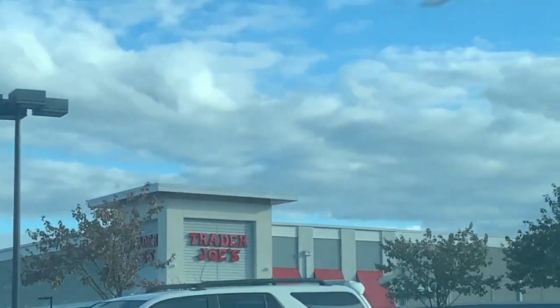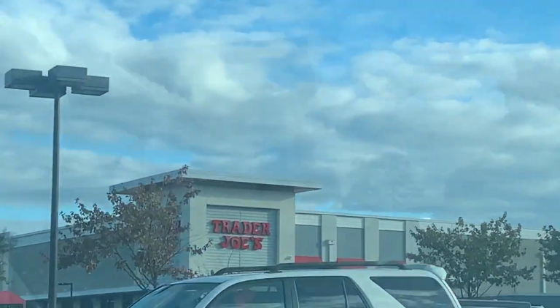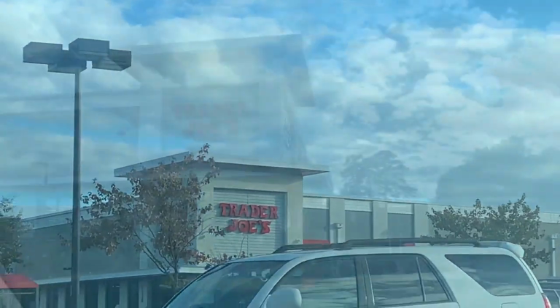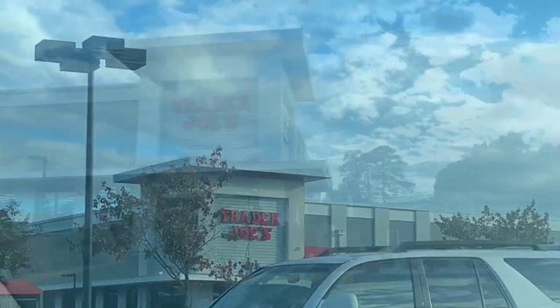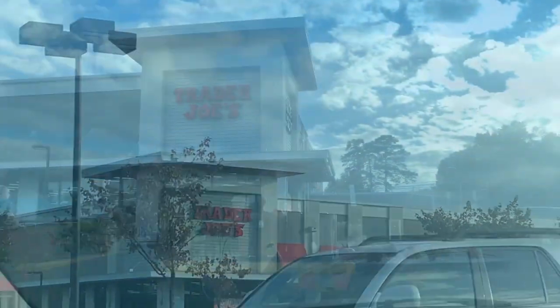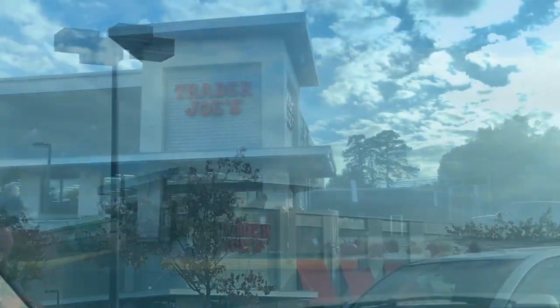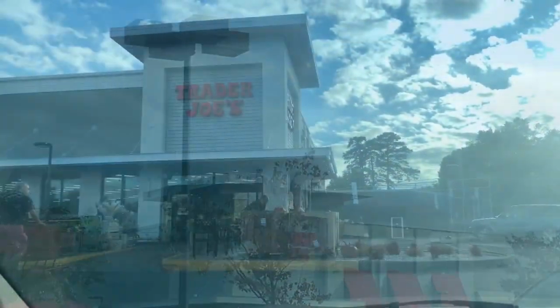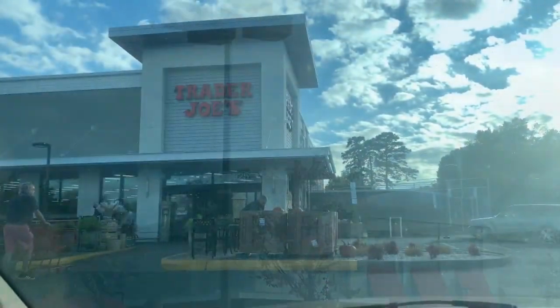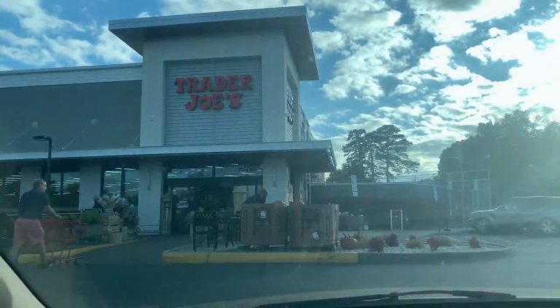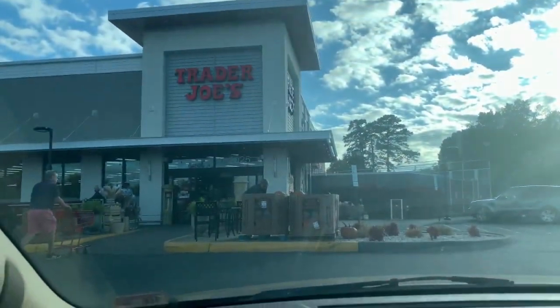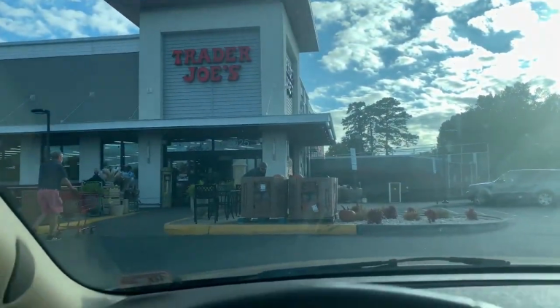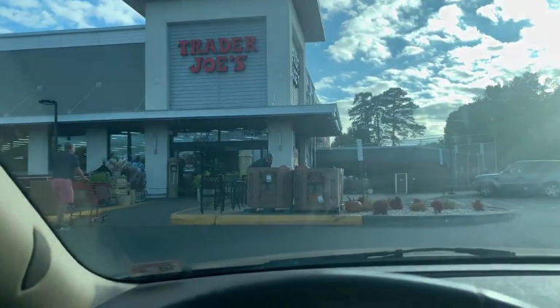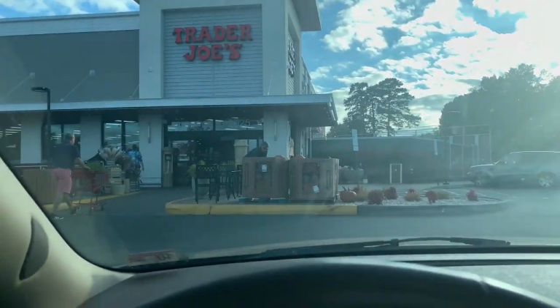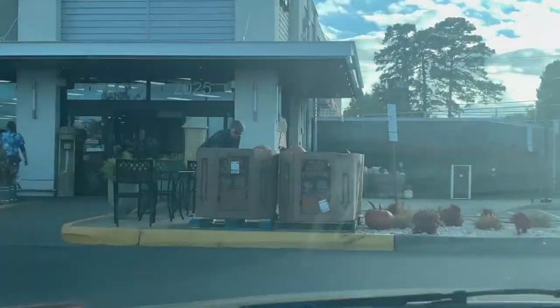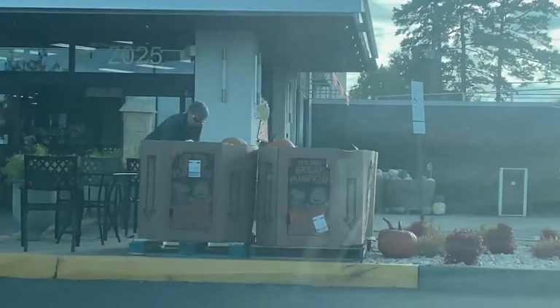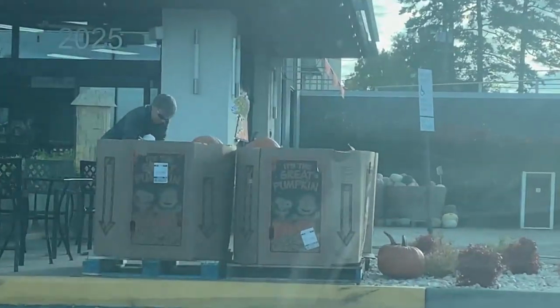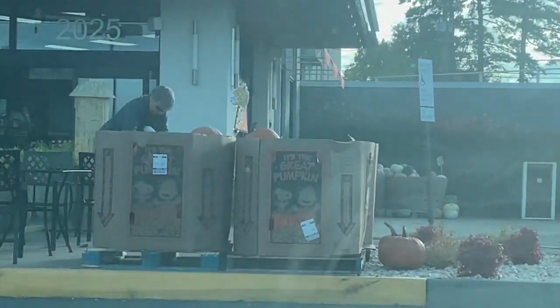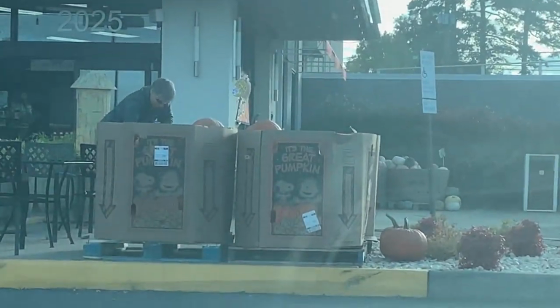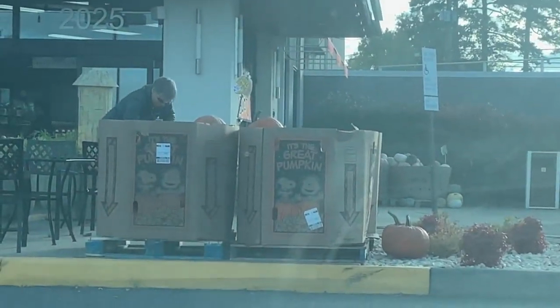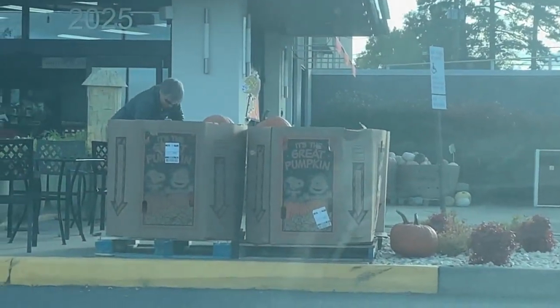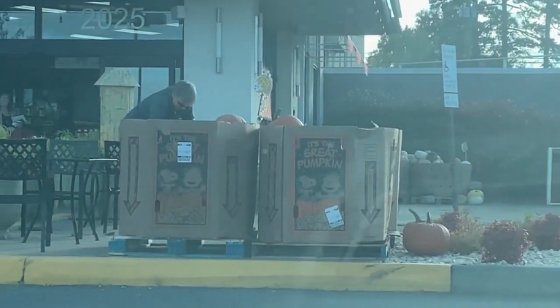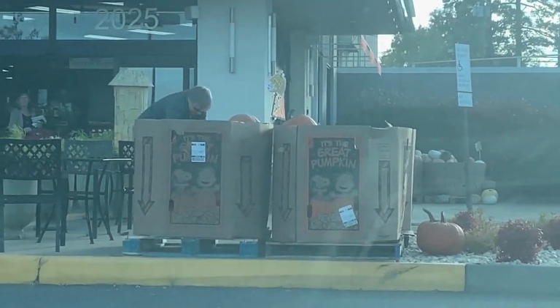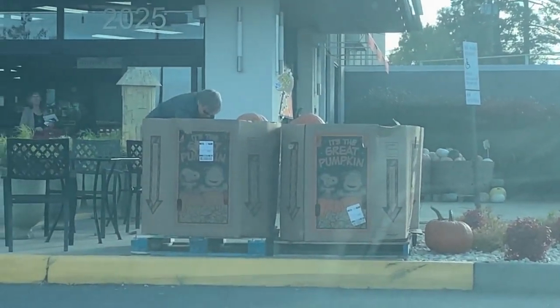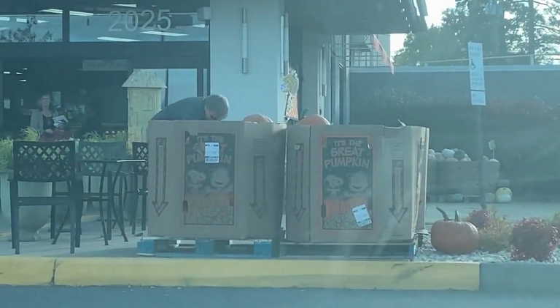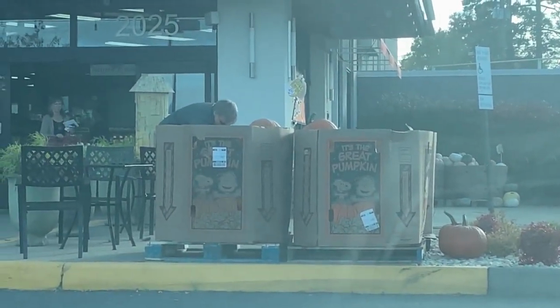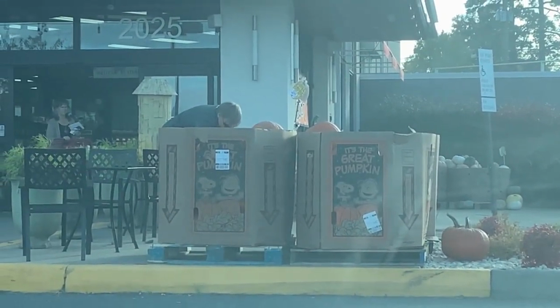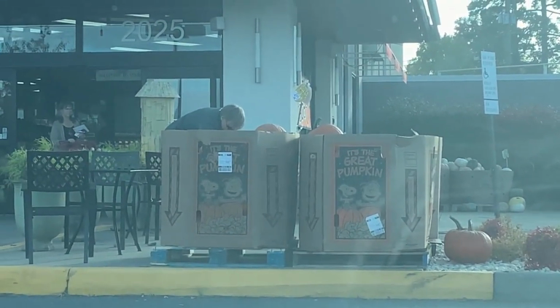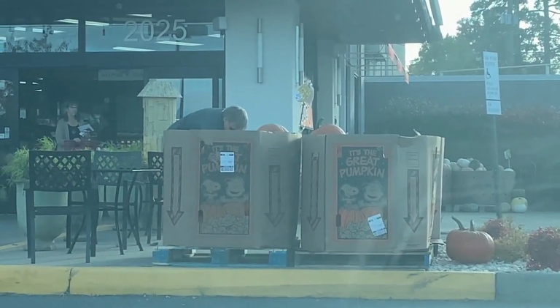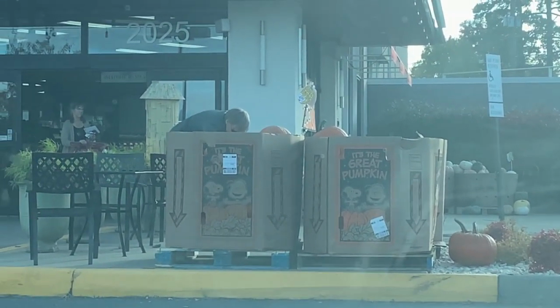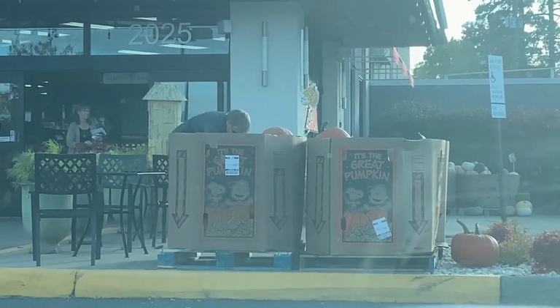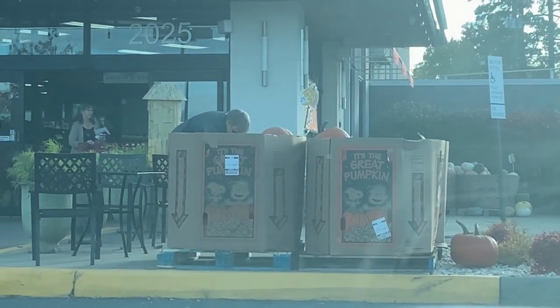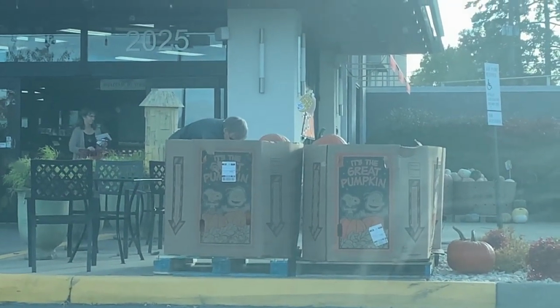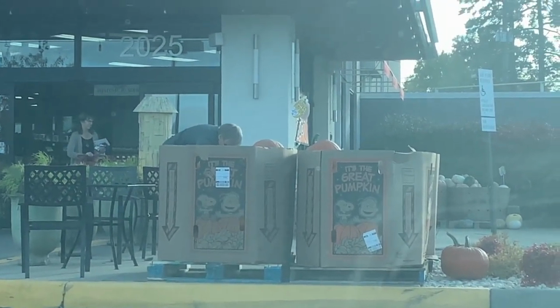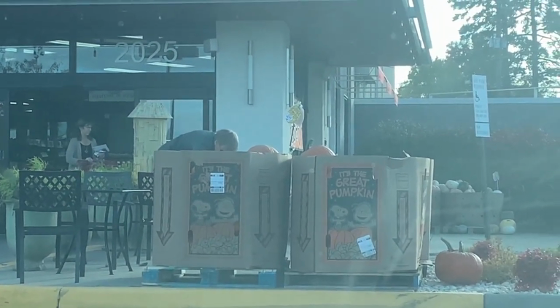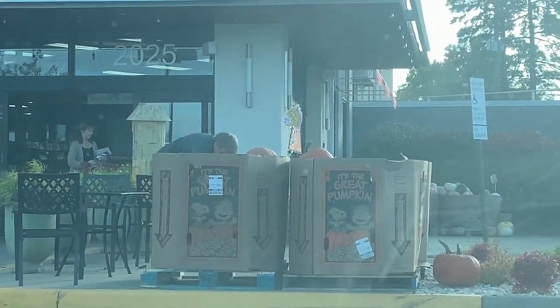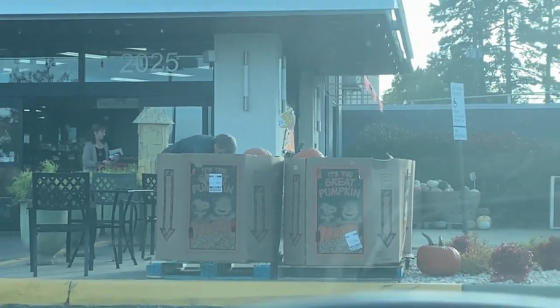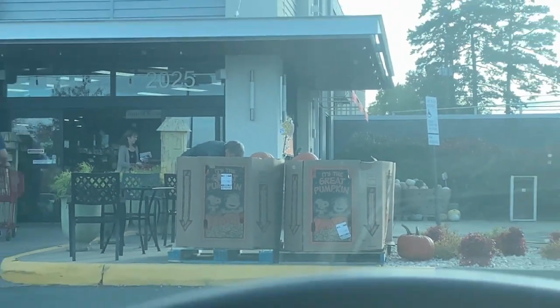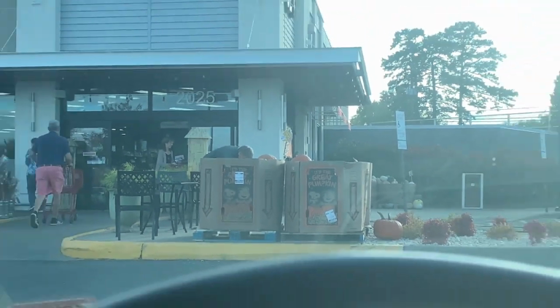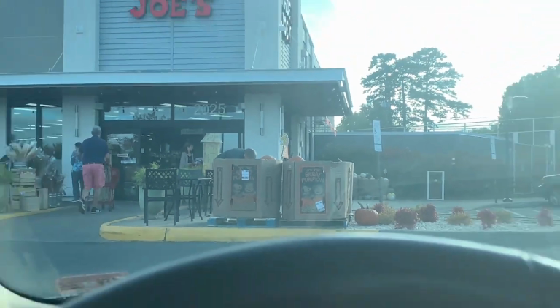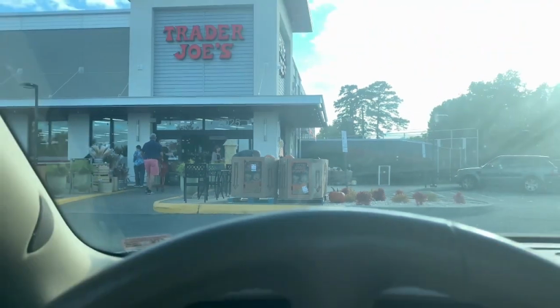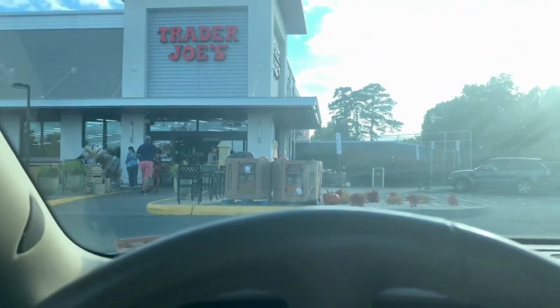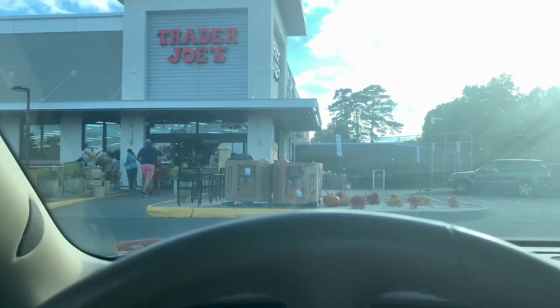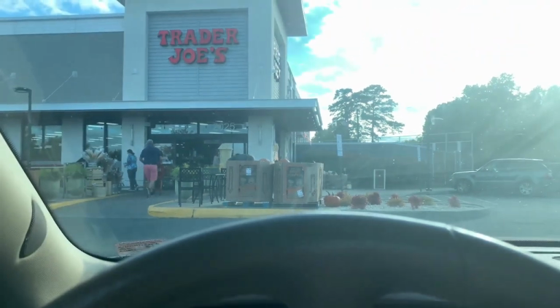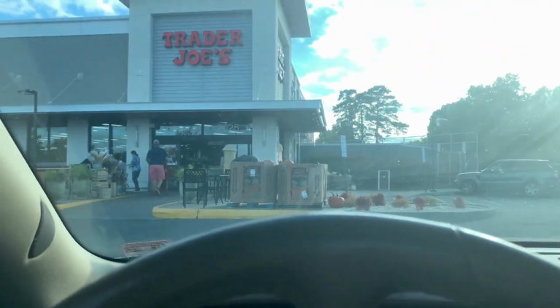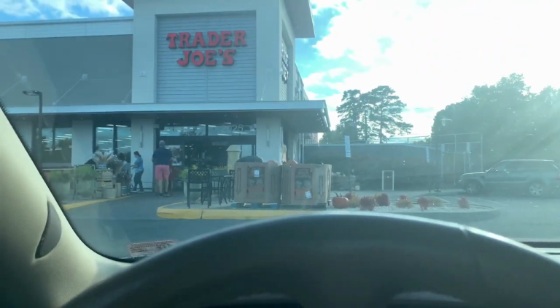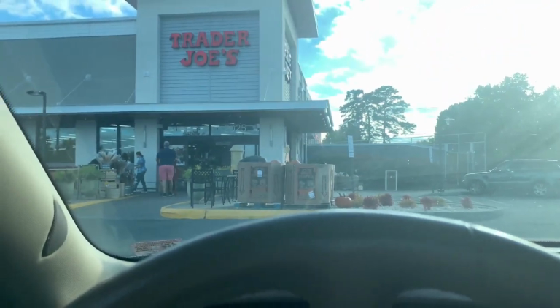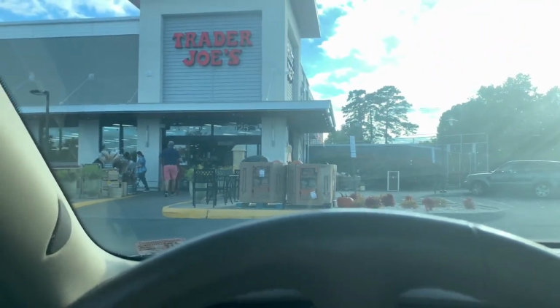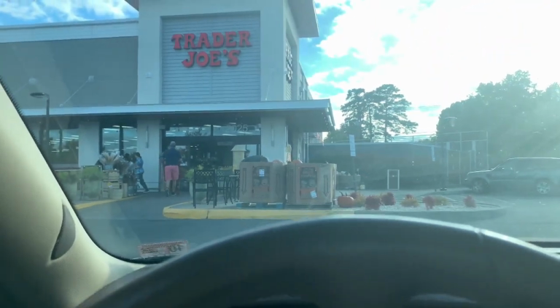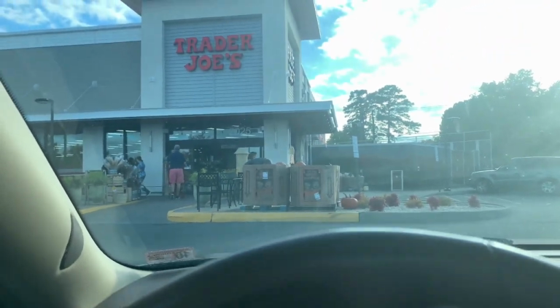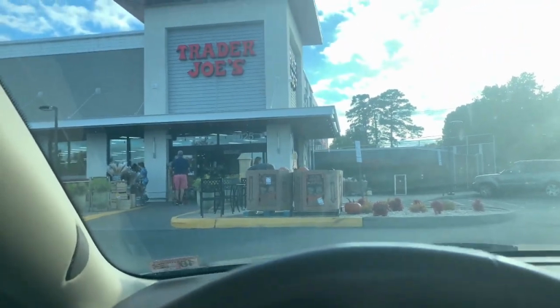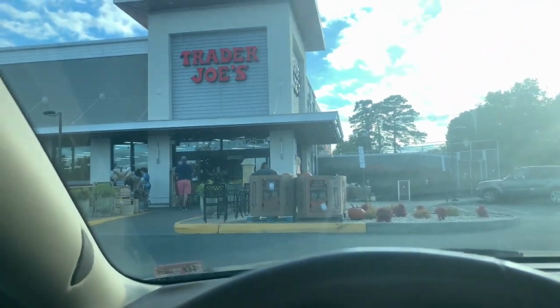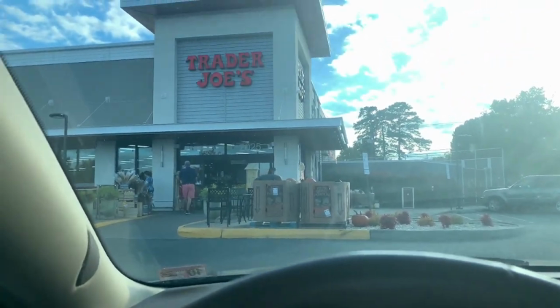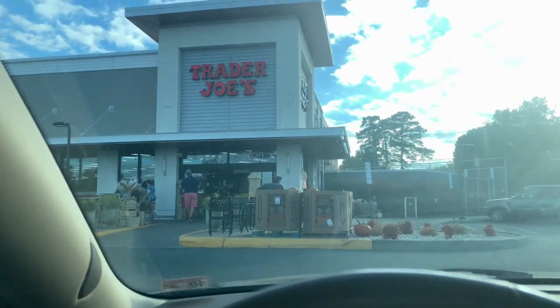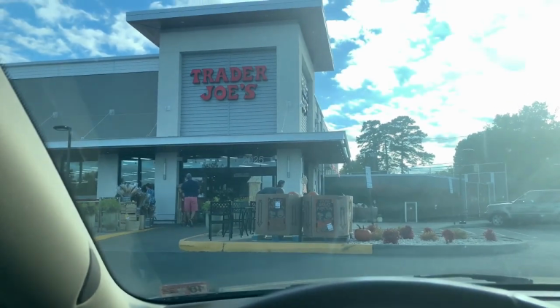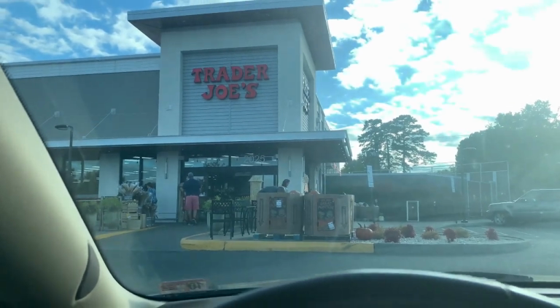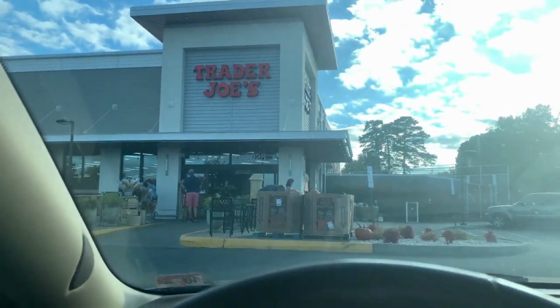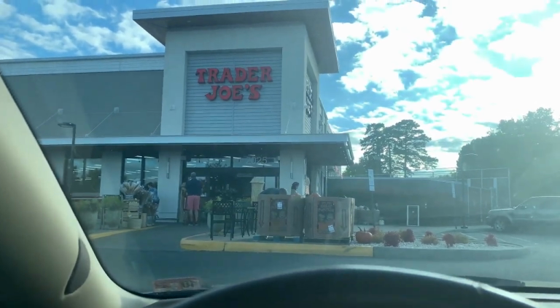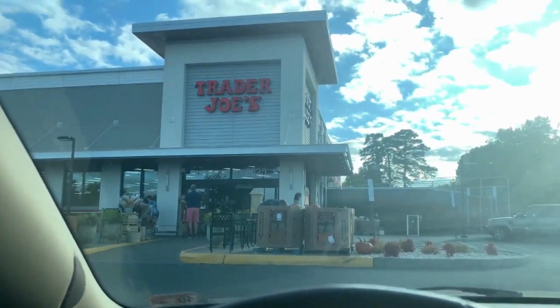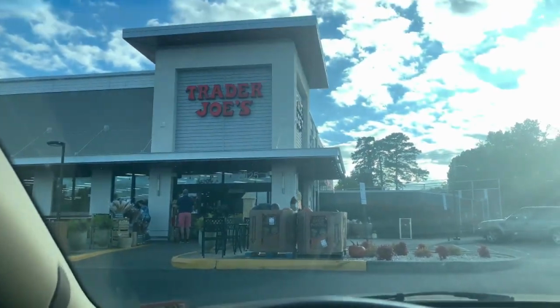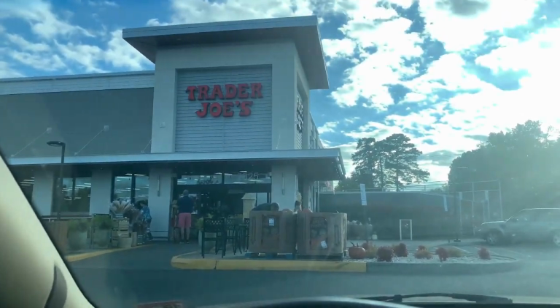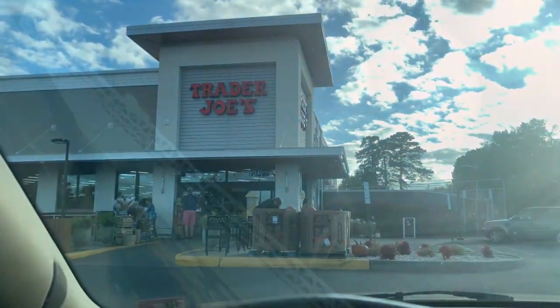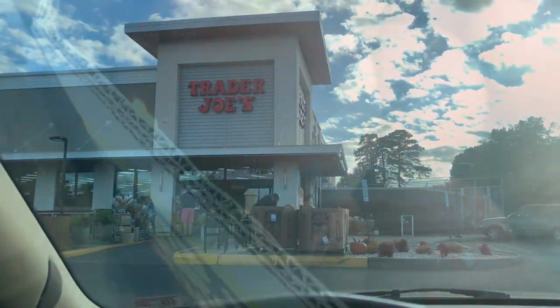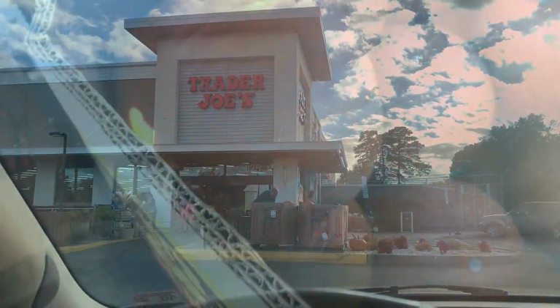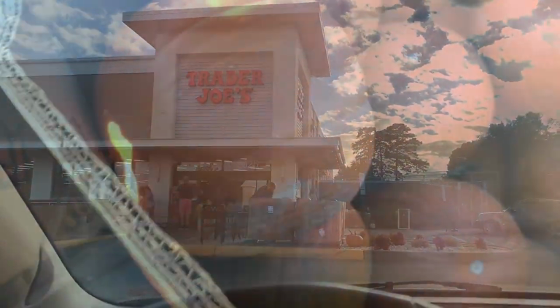All right, we're at Trader Joe's and they have 'It's the Great Pumpkin, Charlie Brown' pumpkins — looks like they're five dollars. We will be getting two of those.